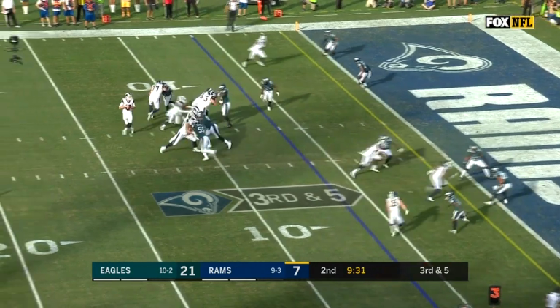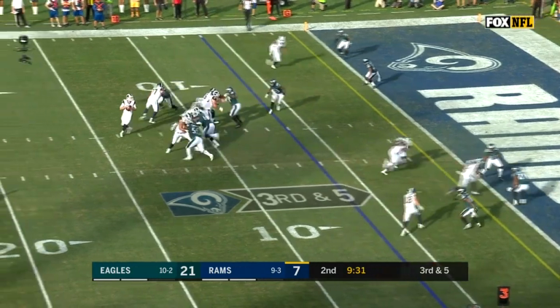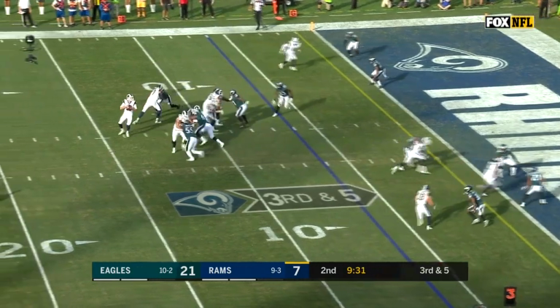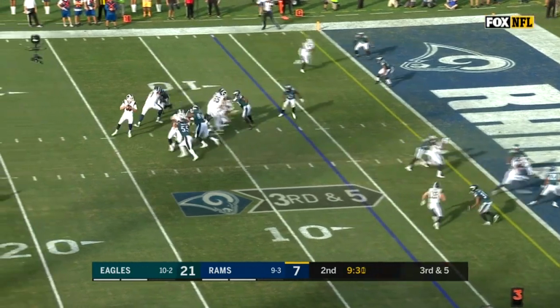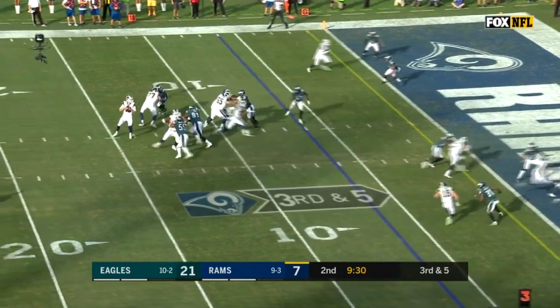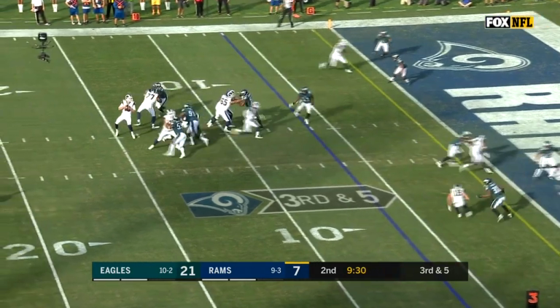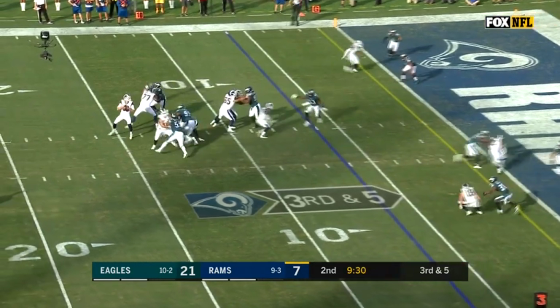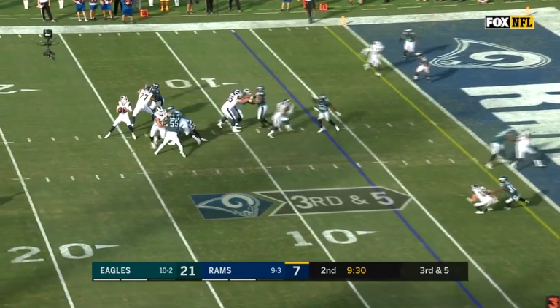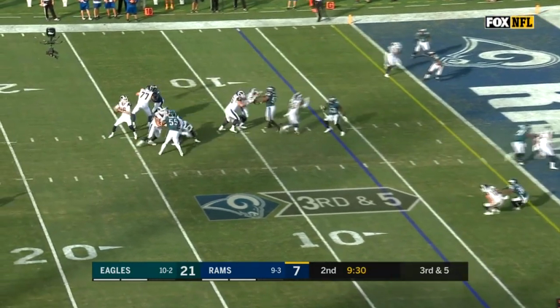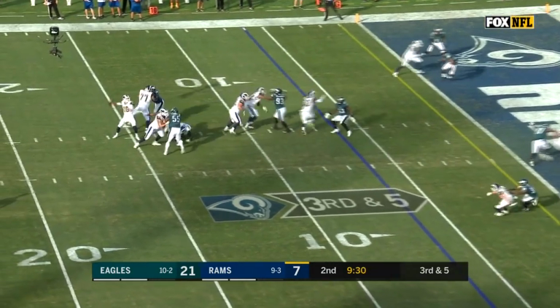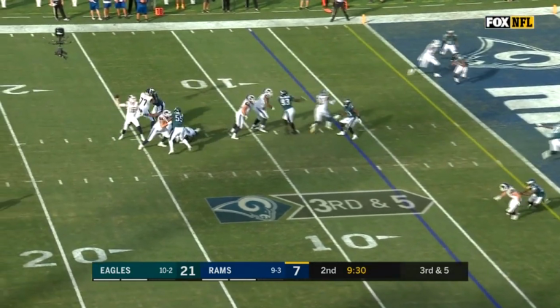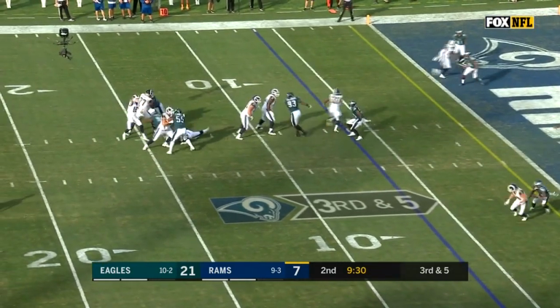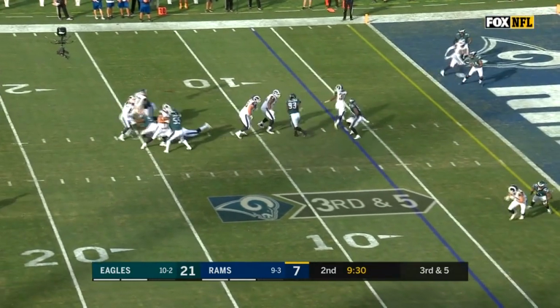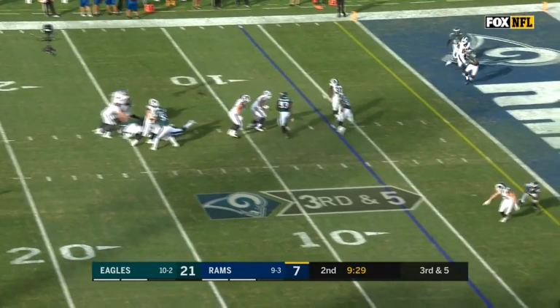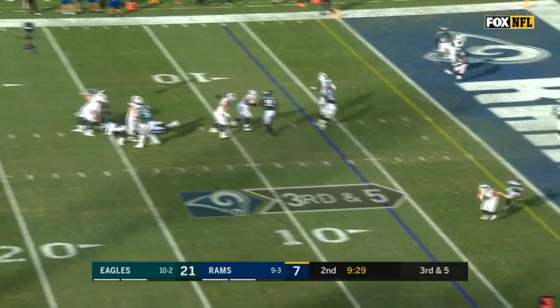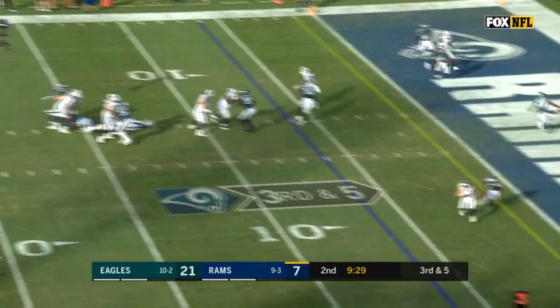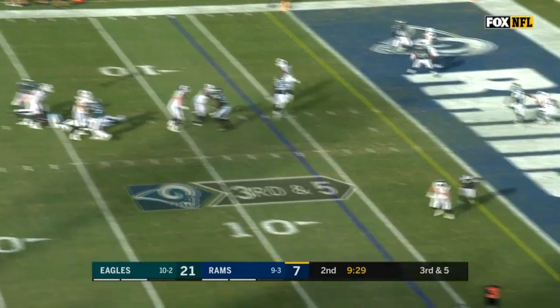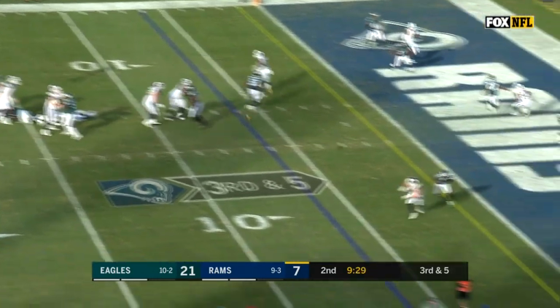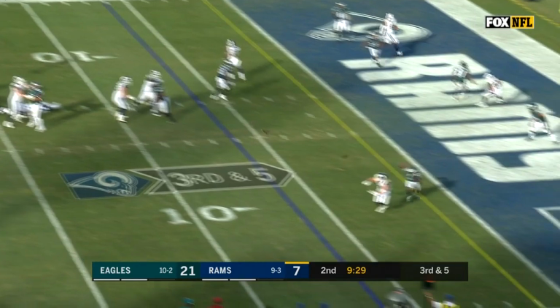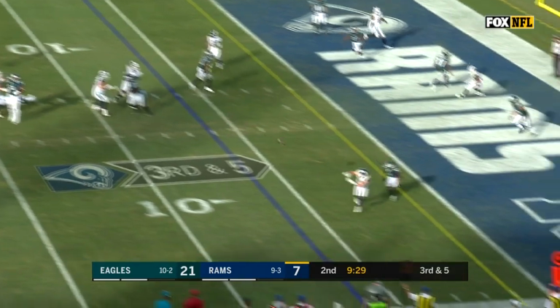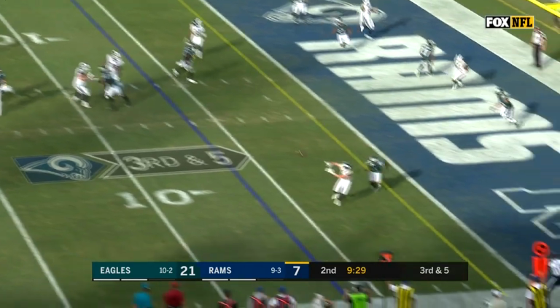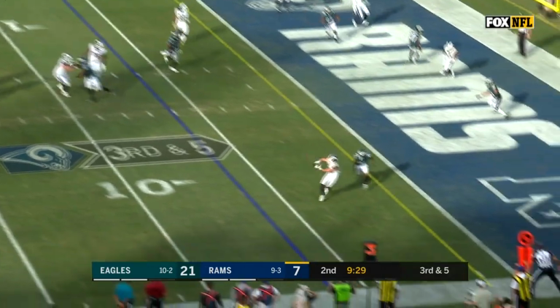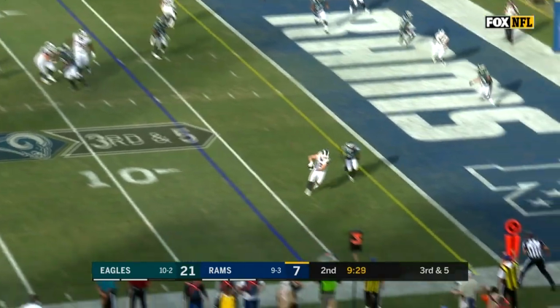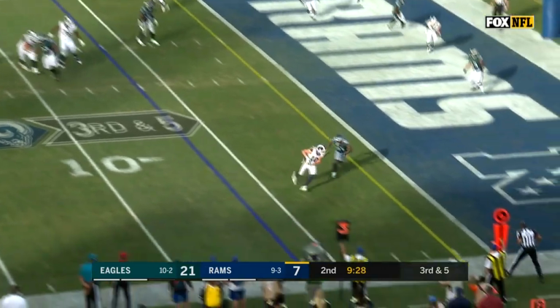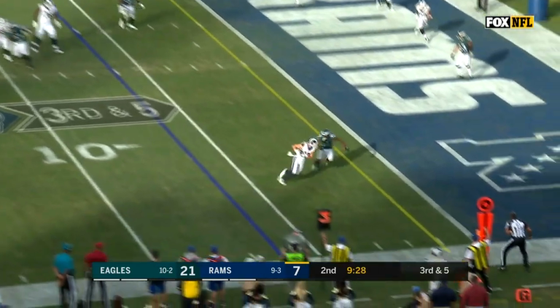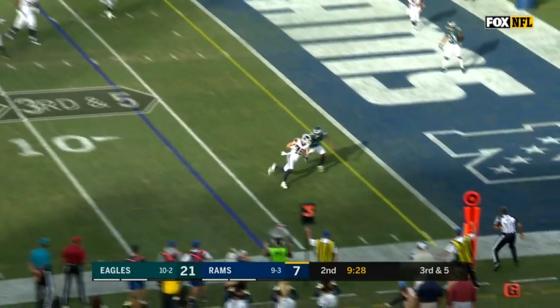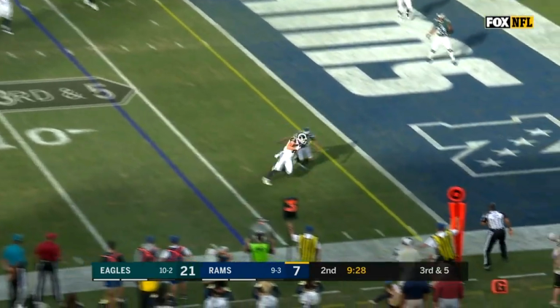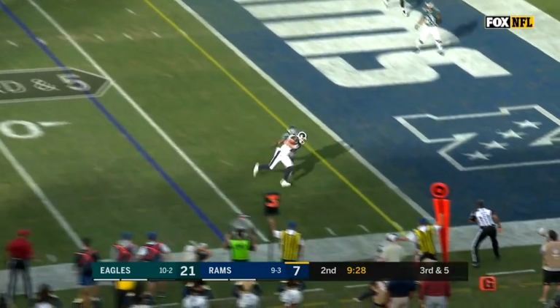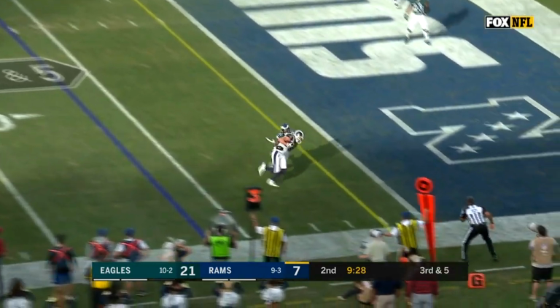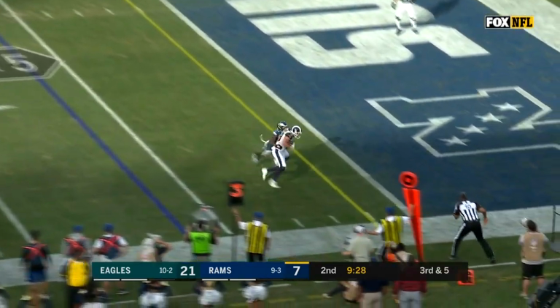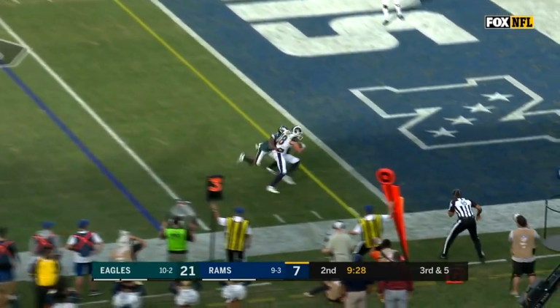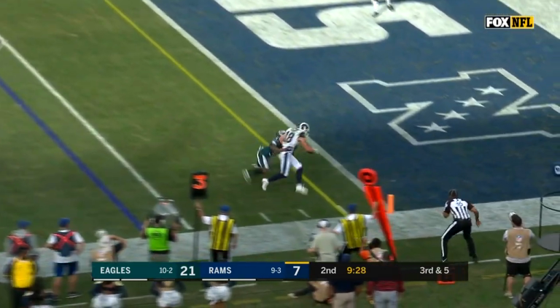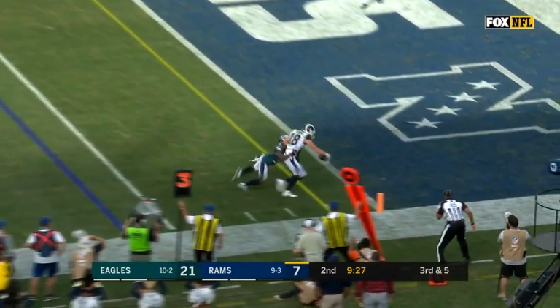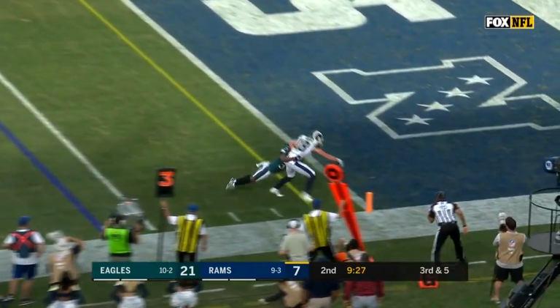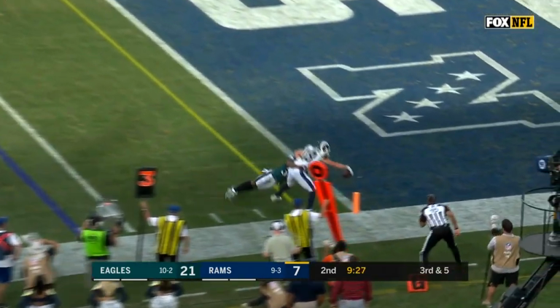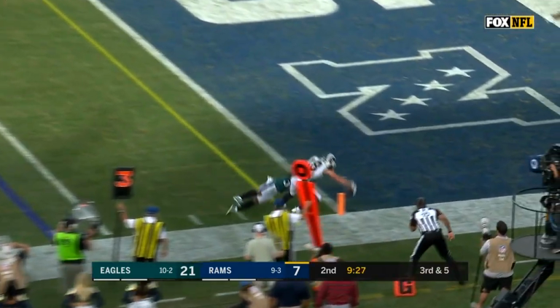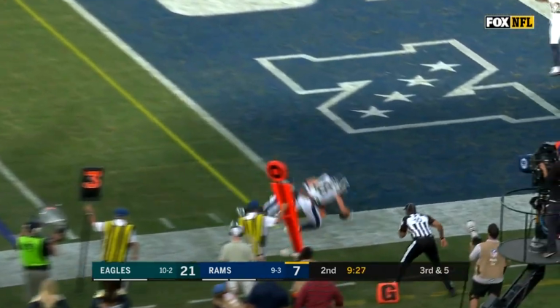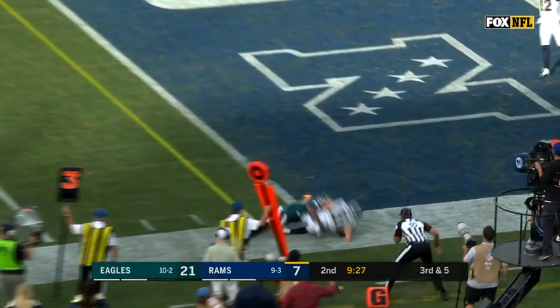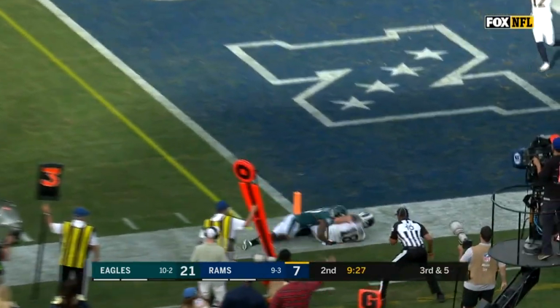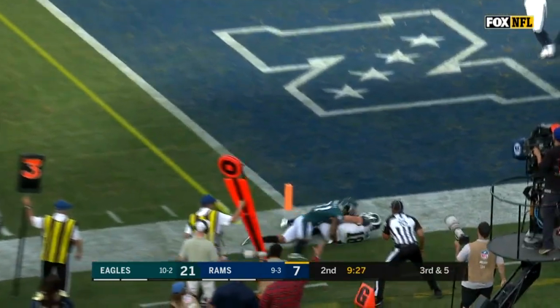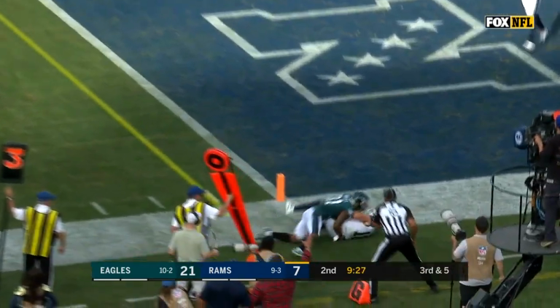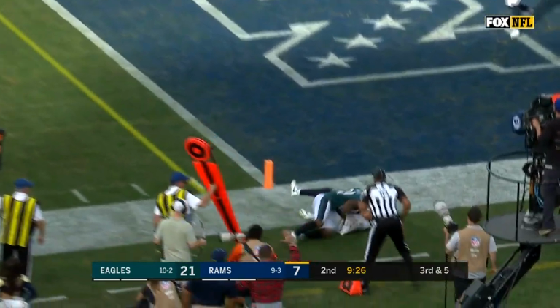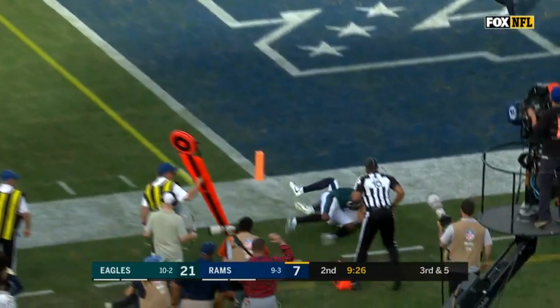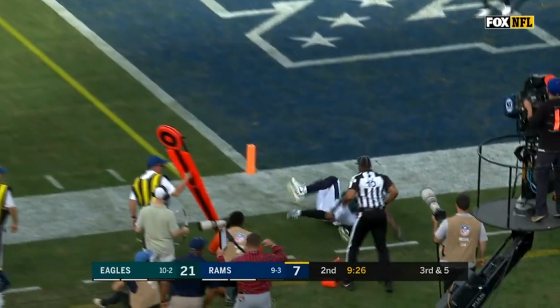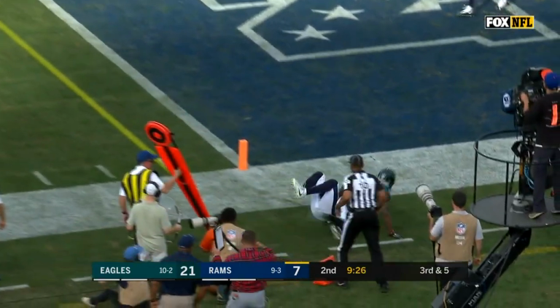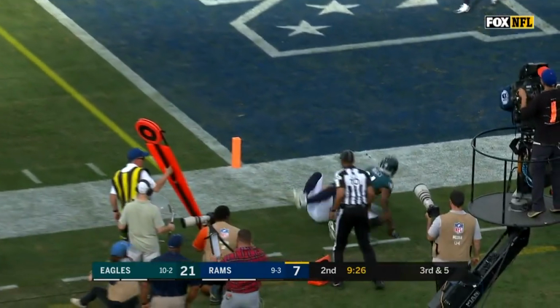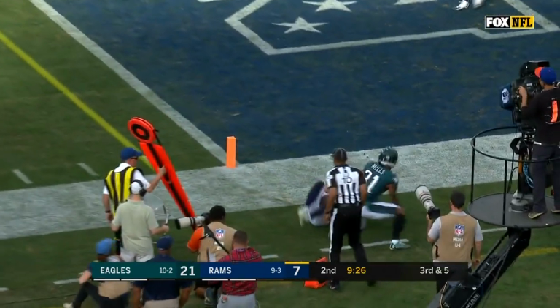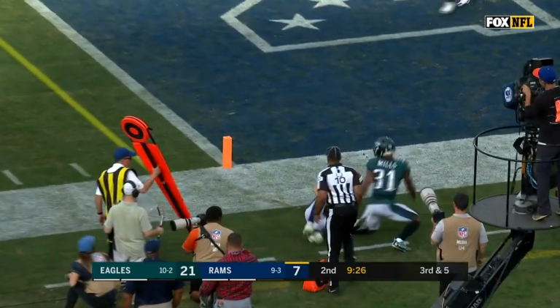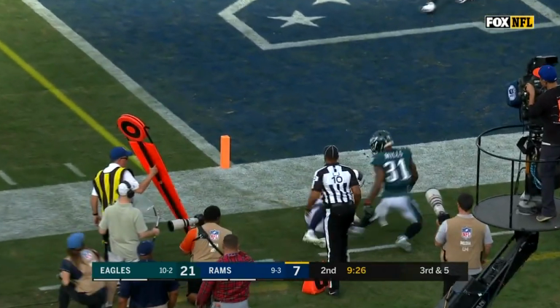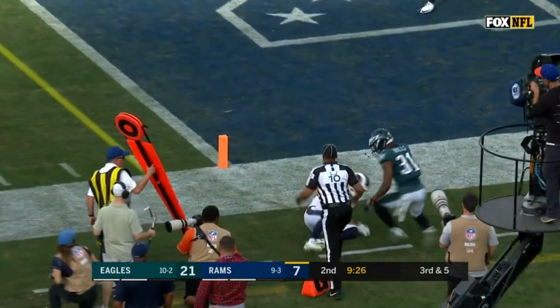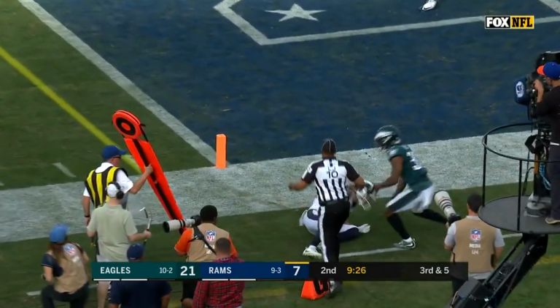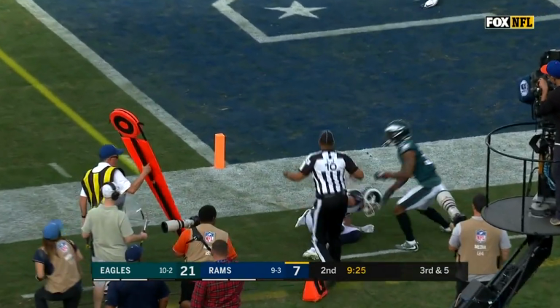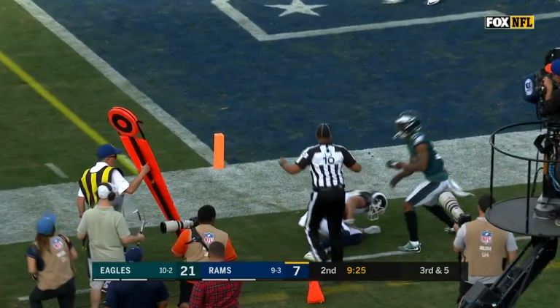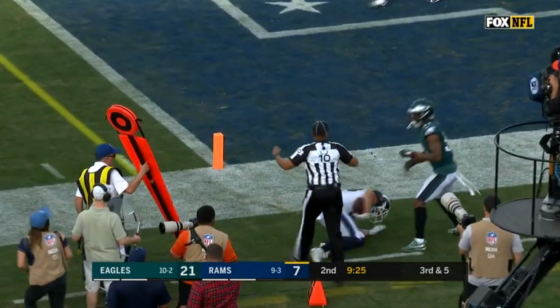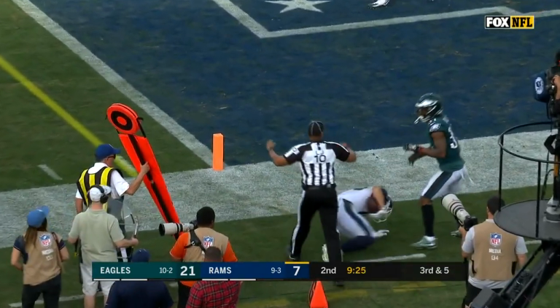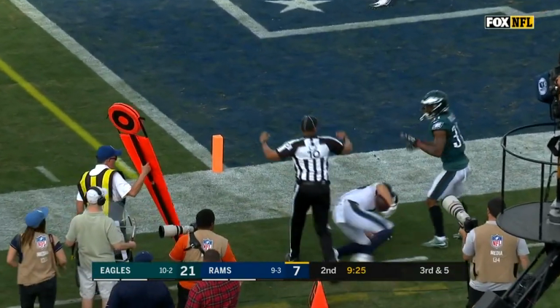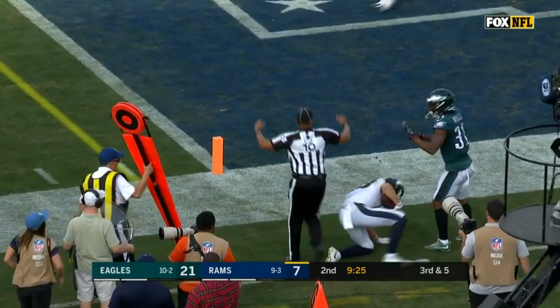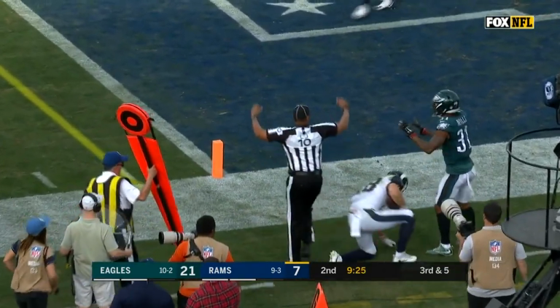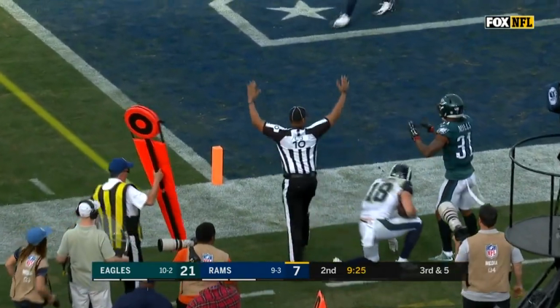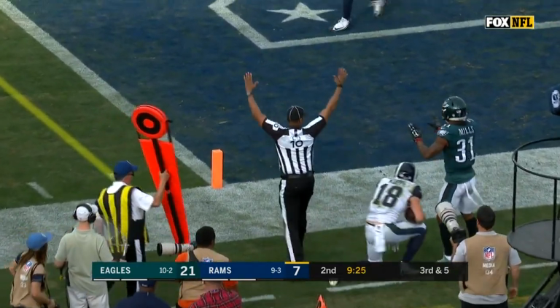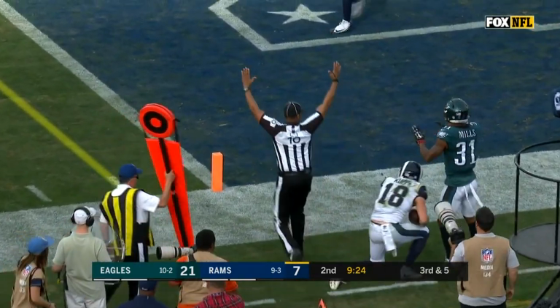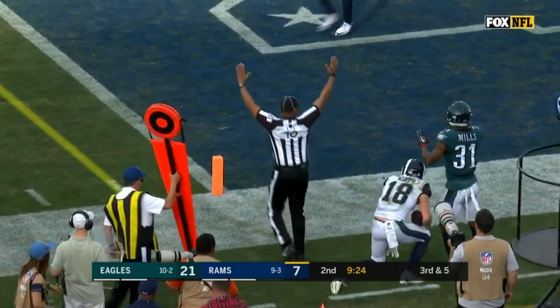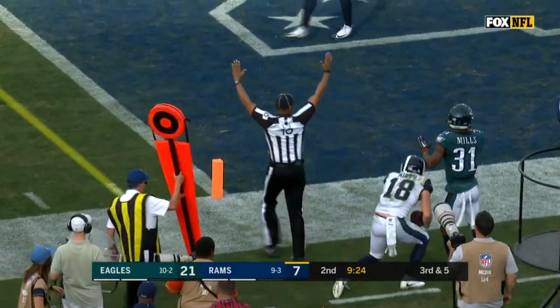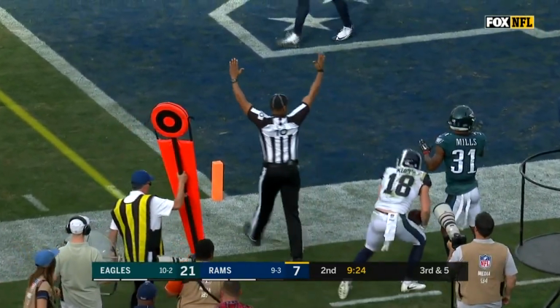On third down, Goff — pass caught, Kupp. Touchdown.